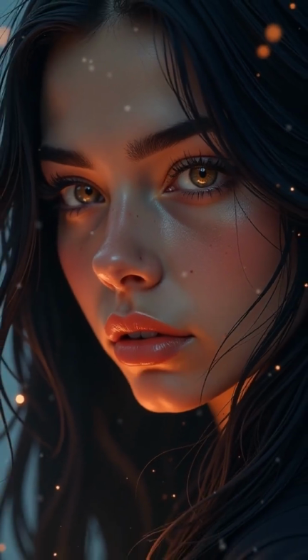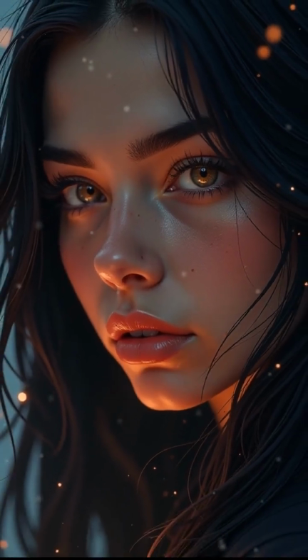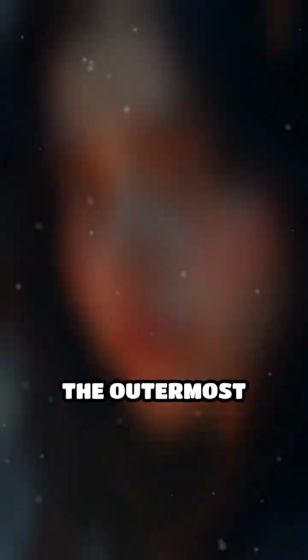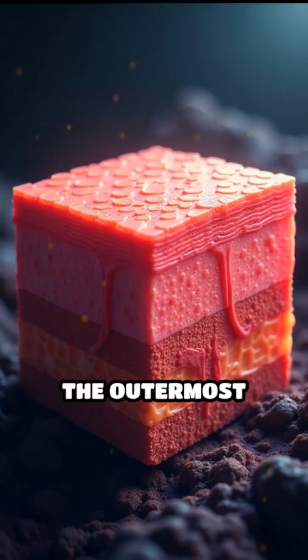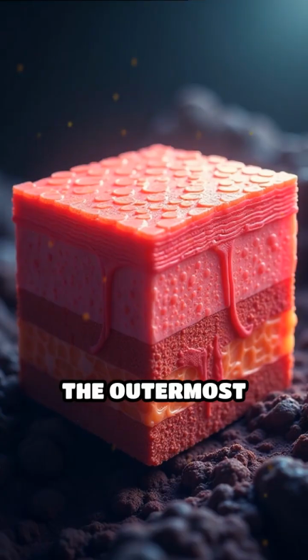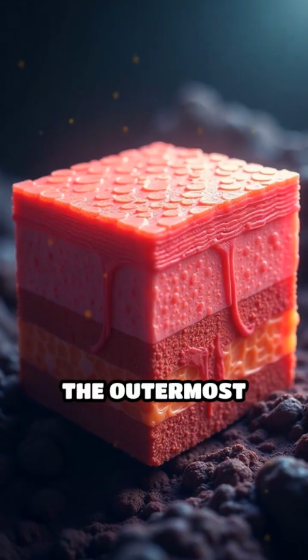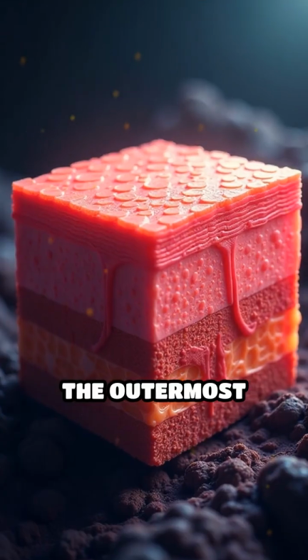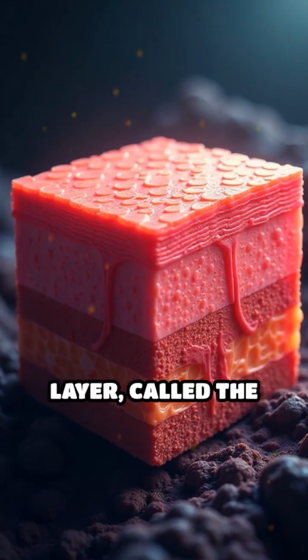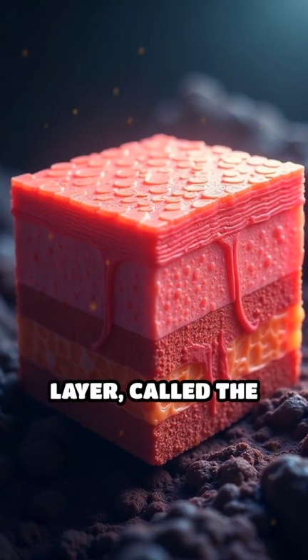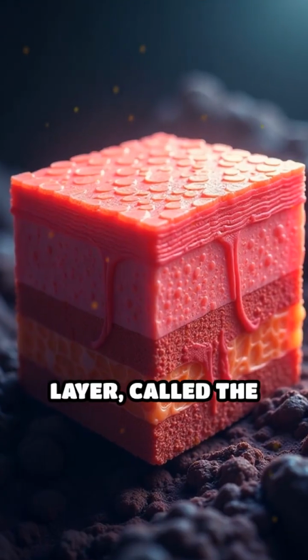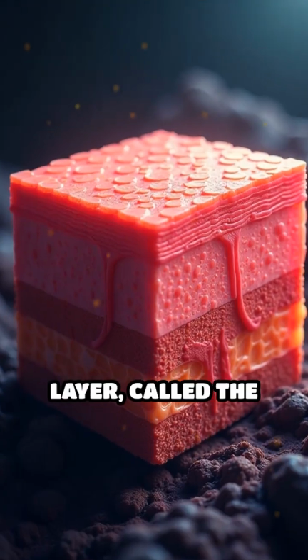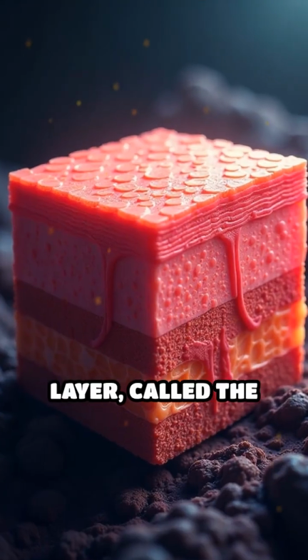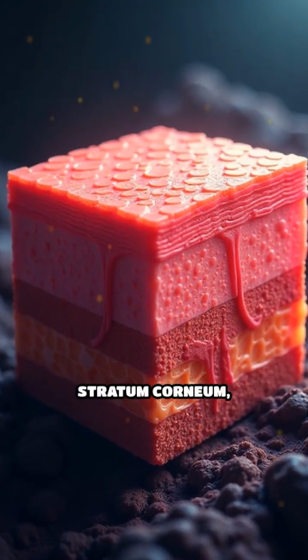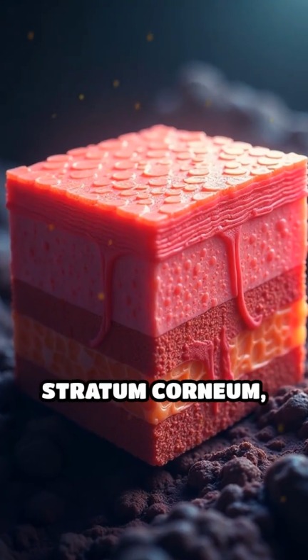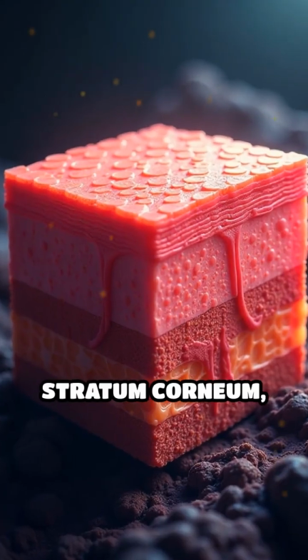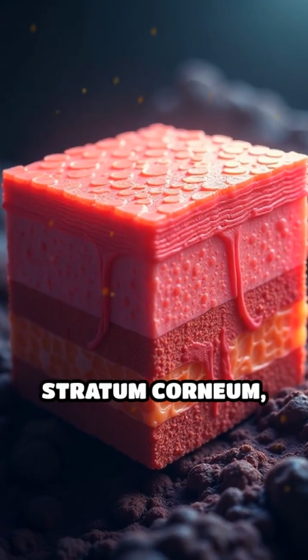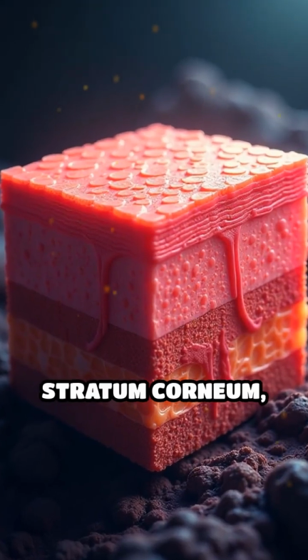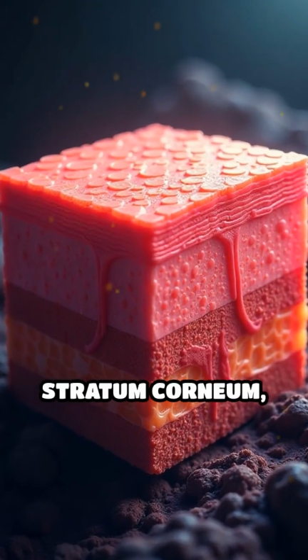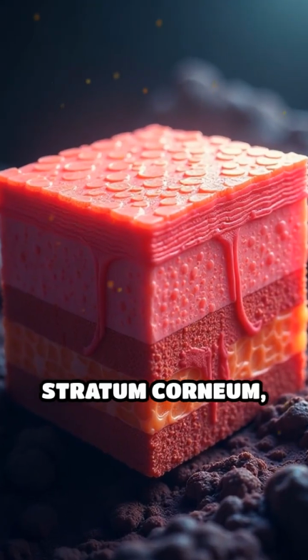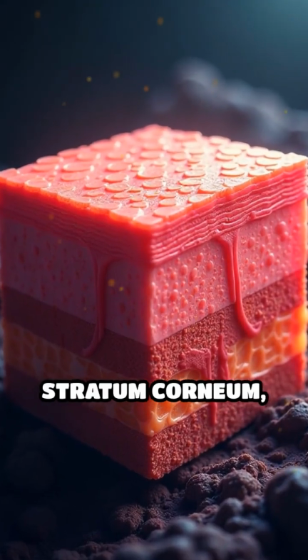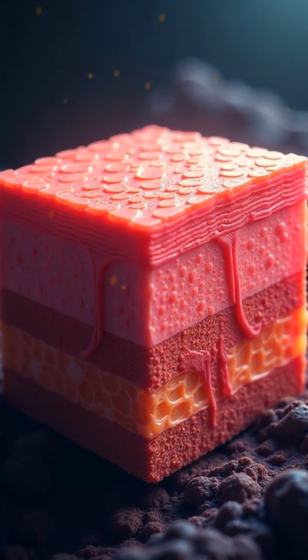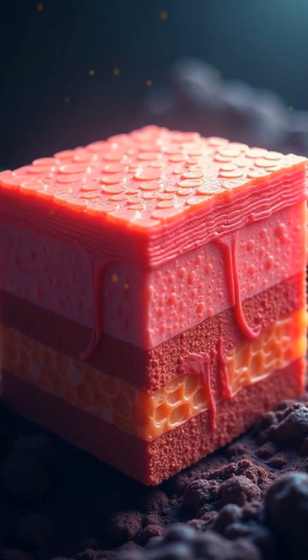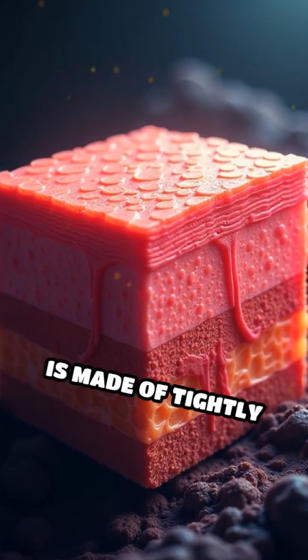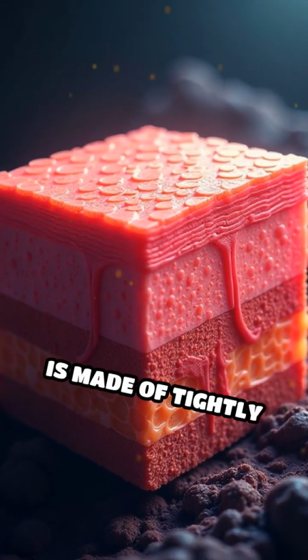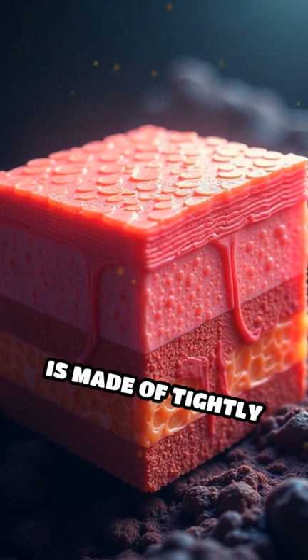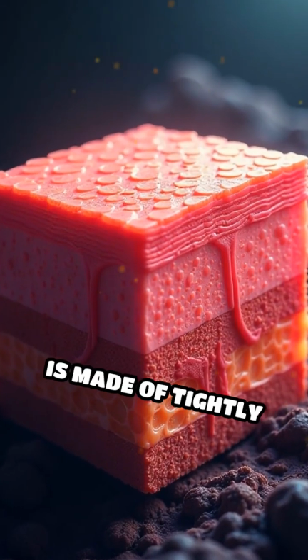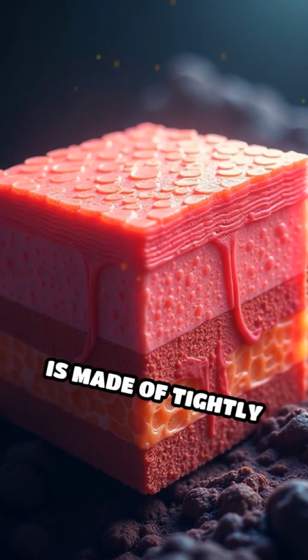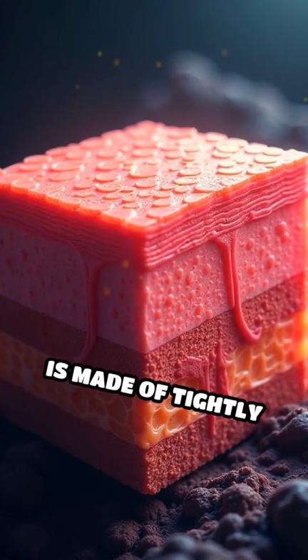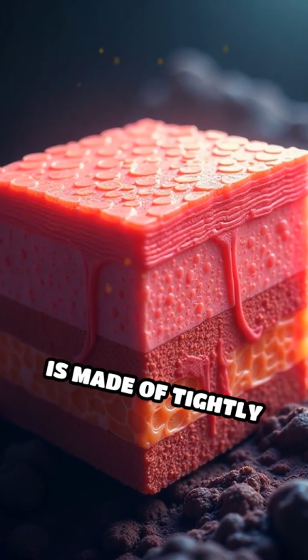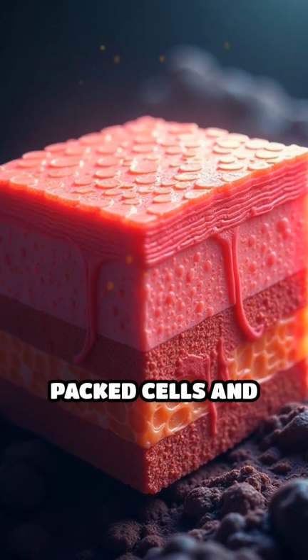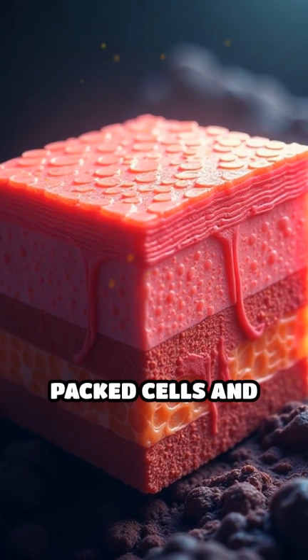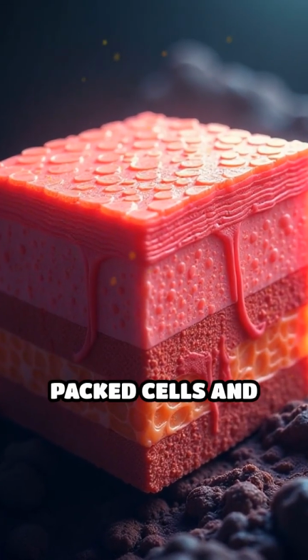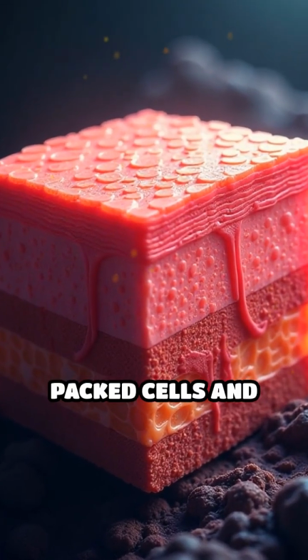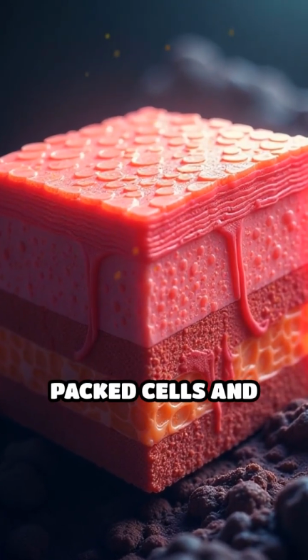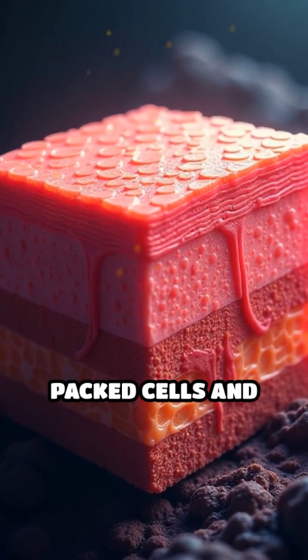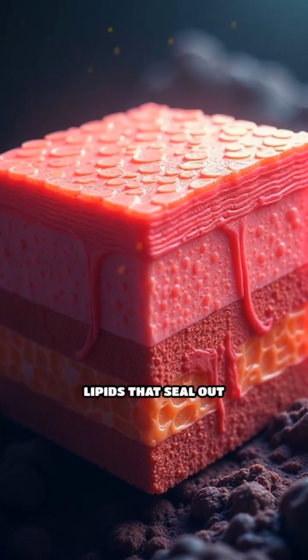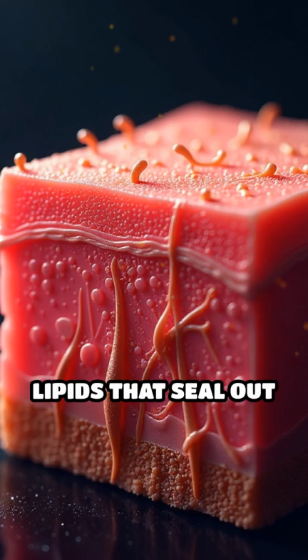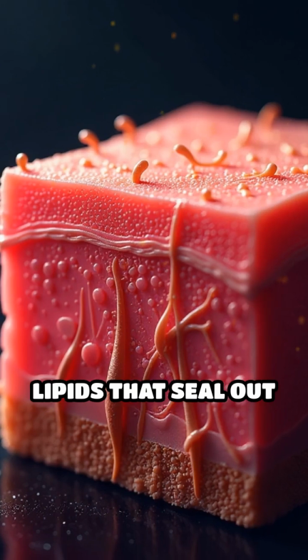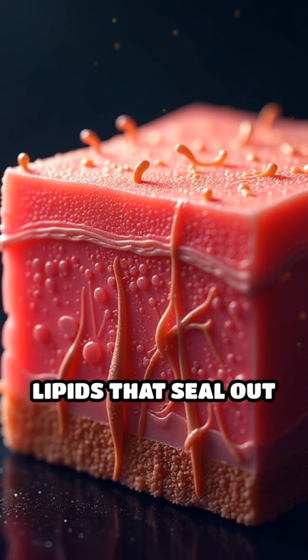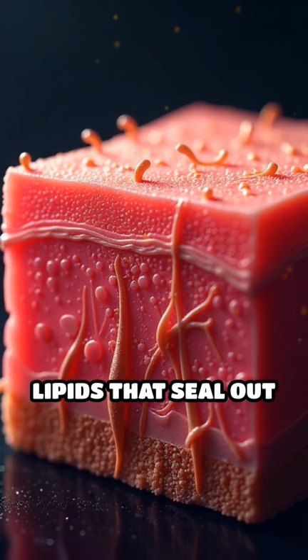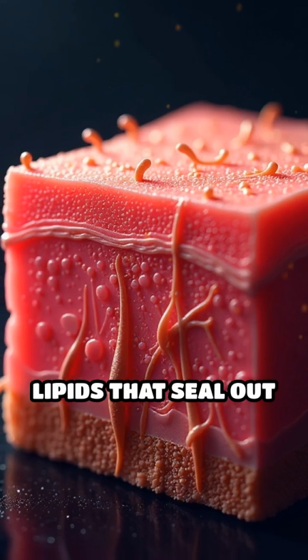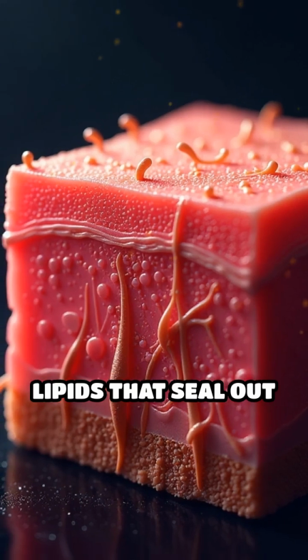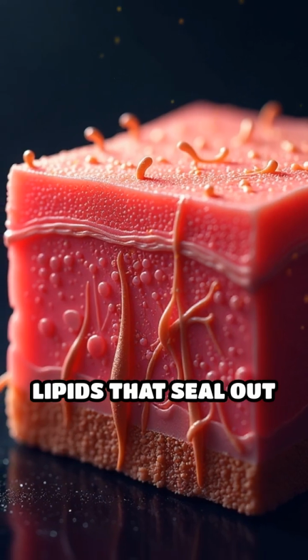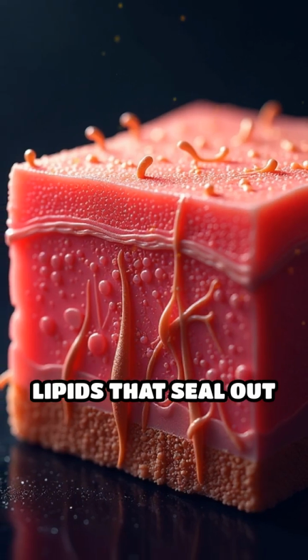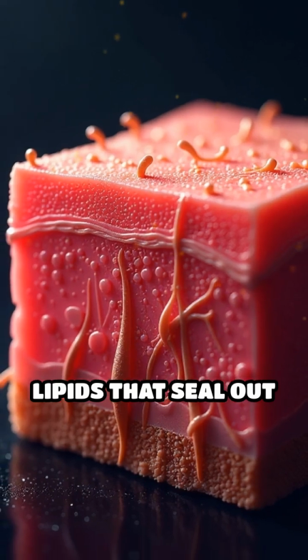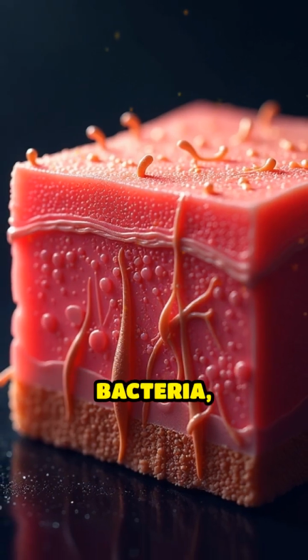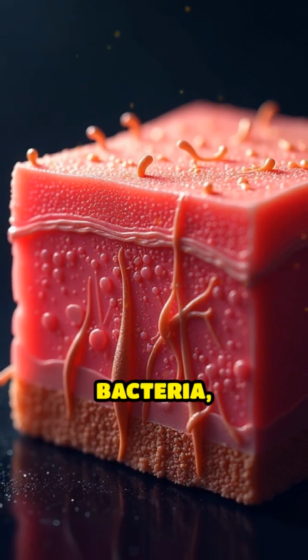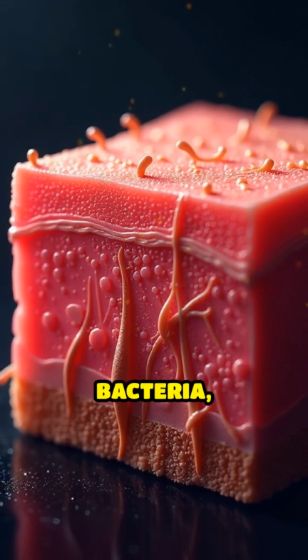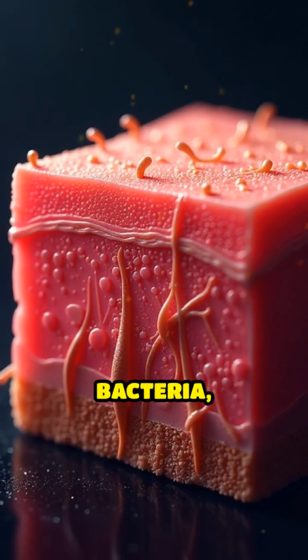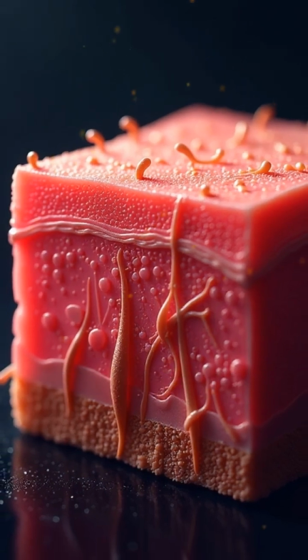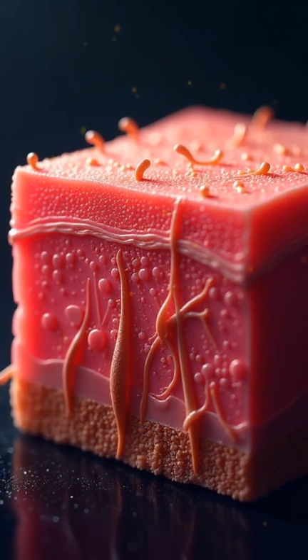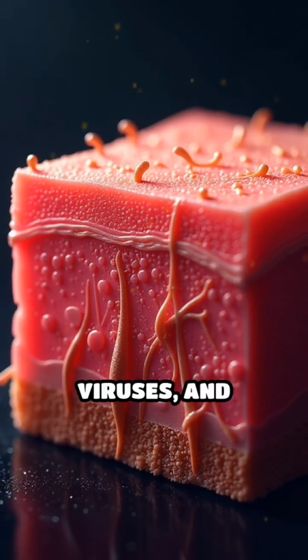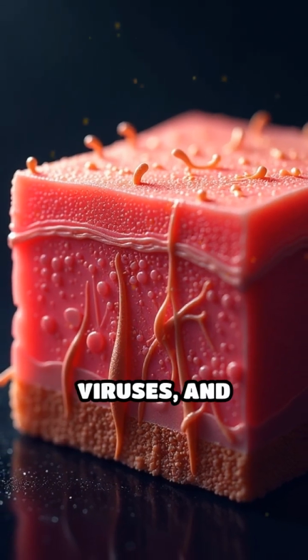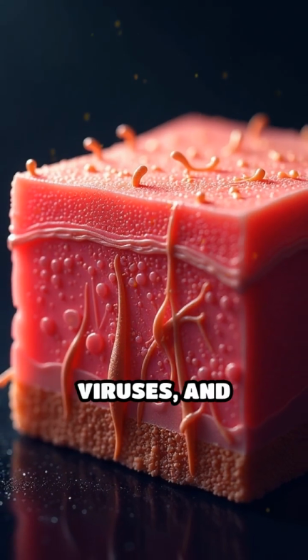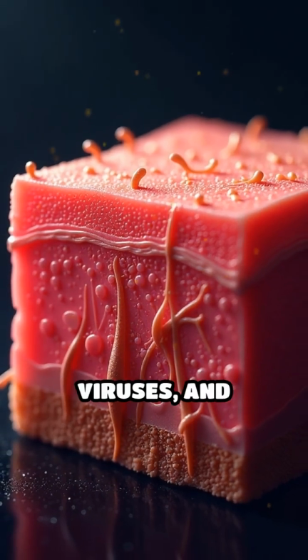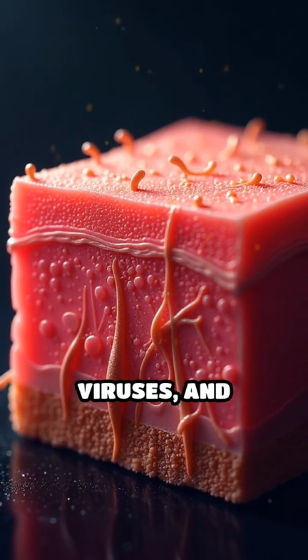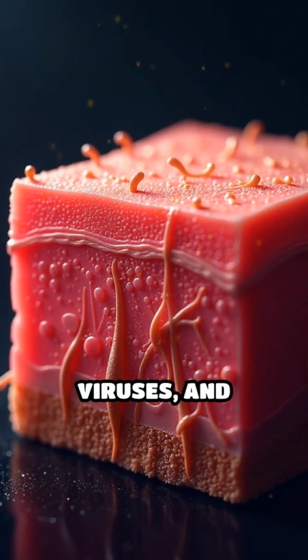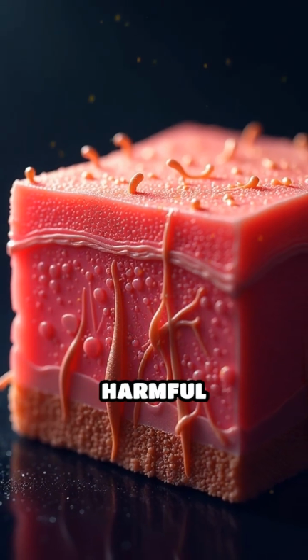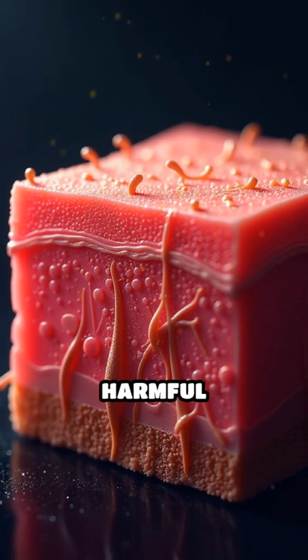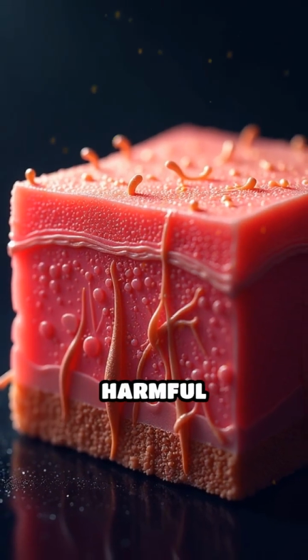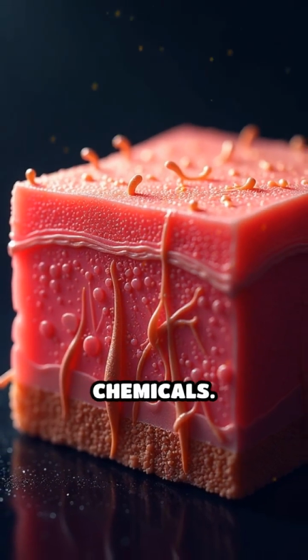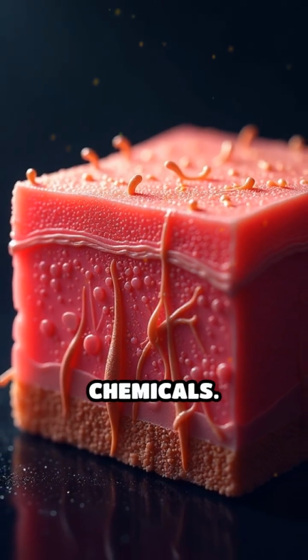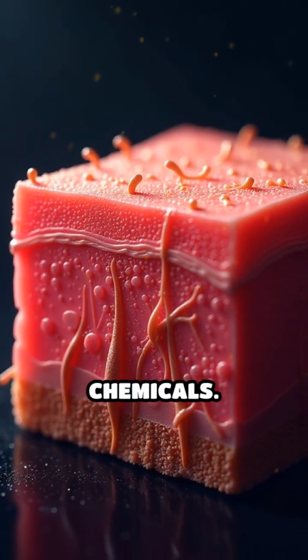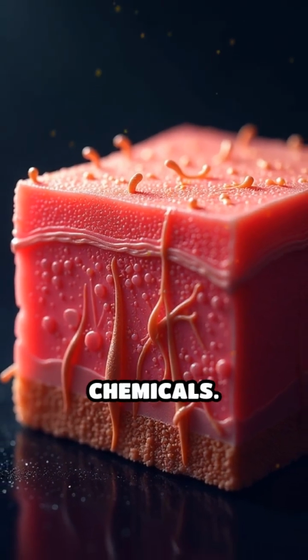The outermost layer, called the stratum corneum, is made of tightly packed cells and lipids that seal out bacteria, viruses, and harmful chemicals.